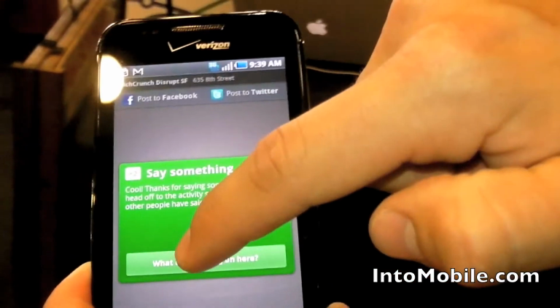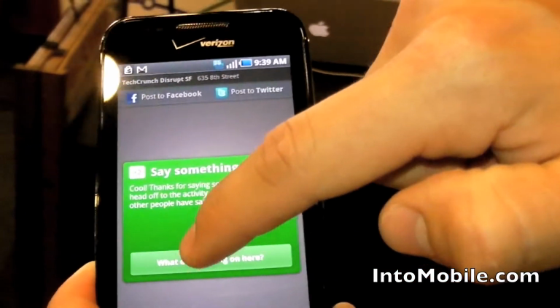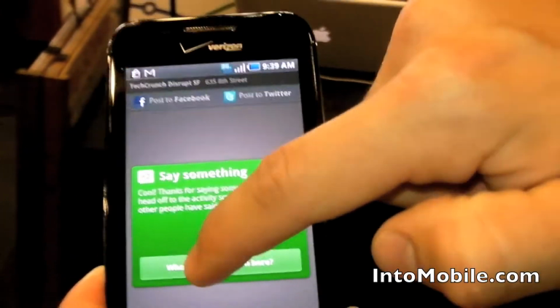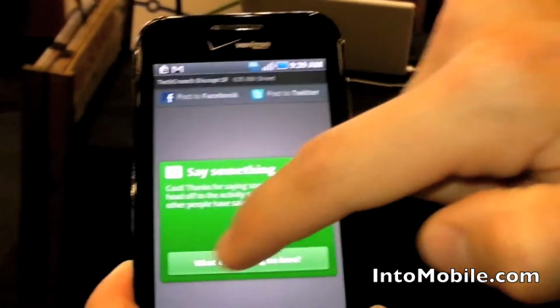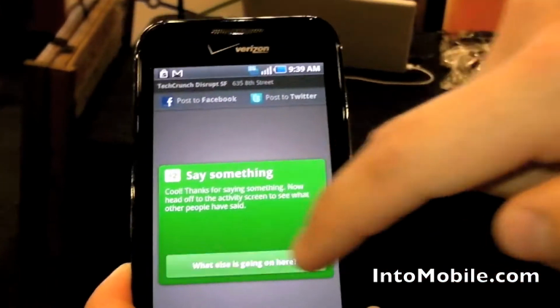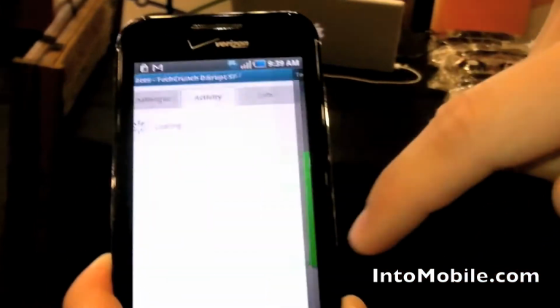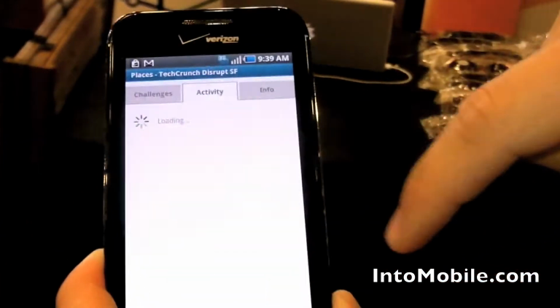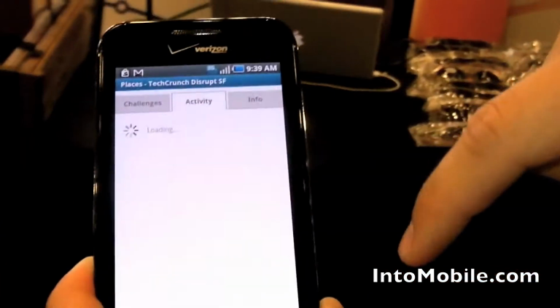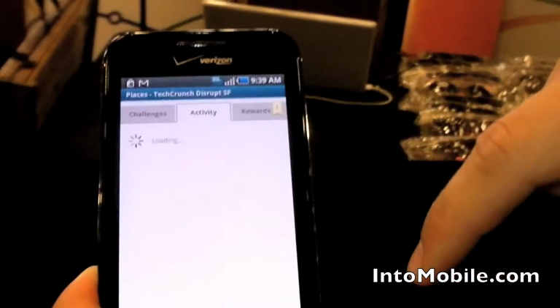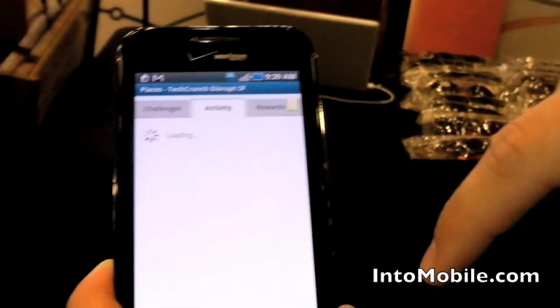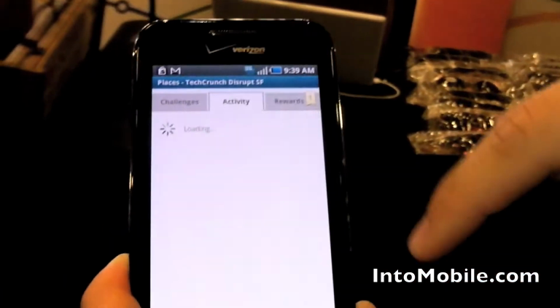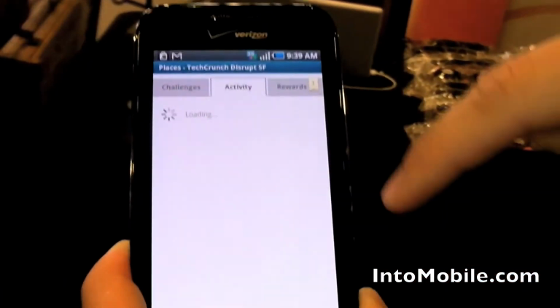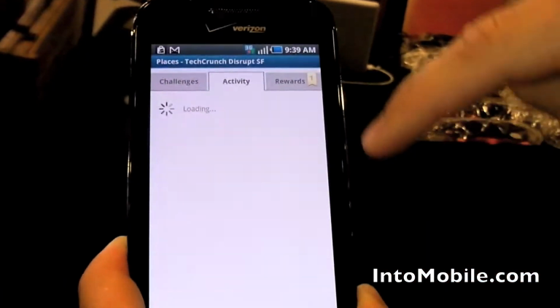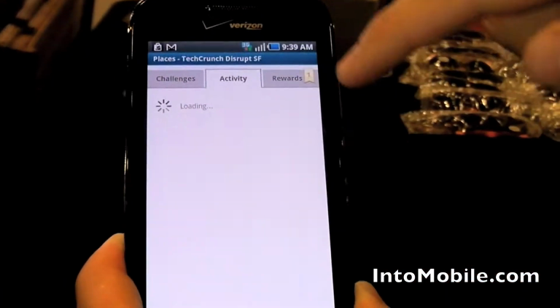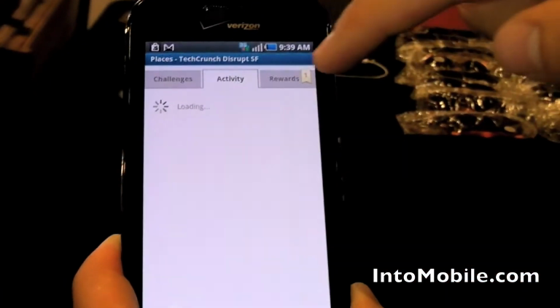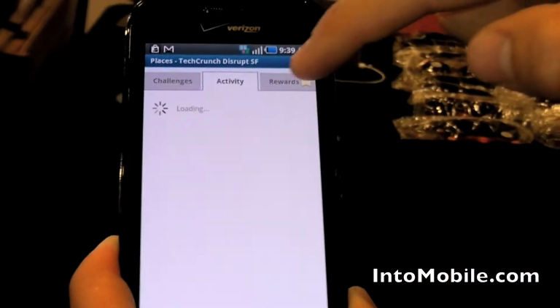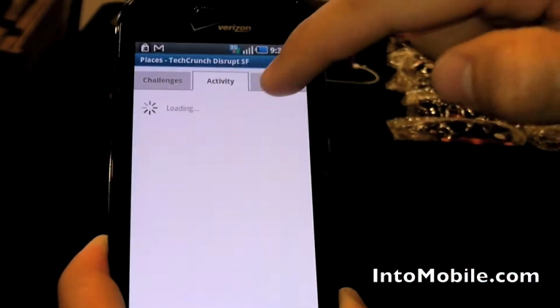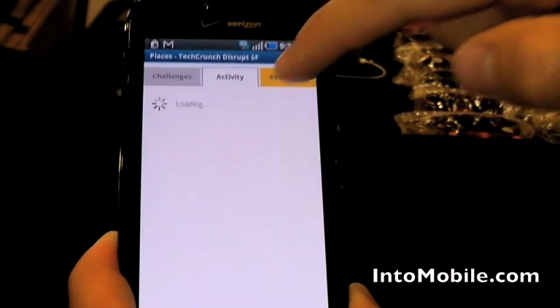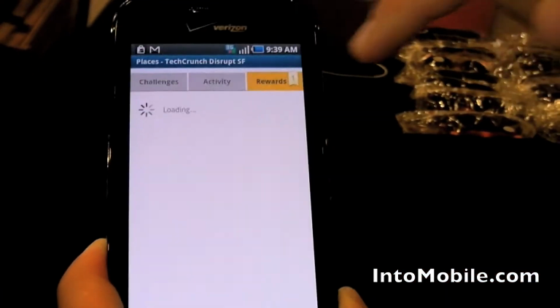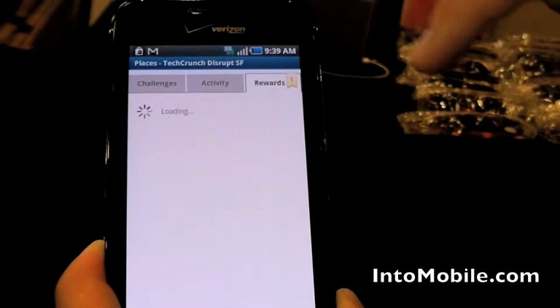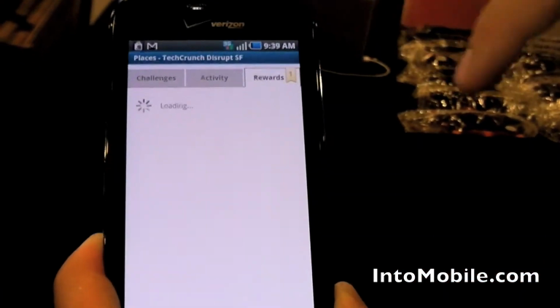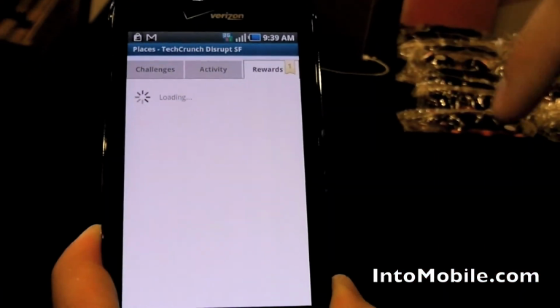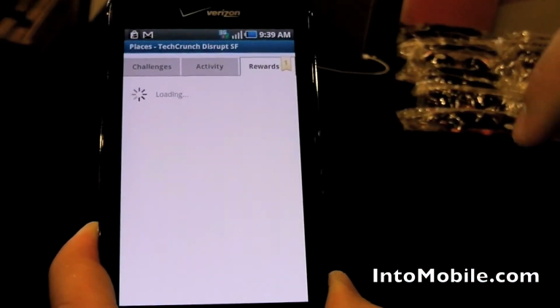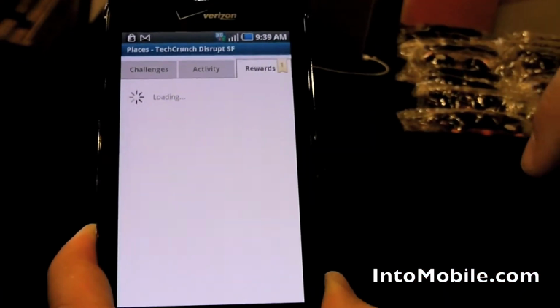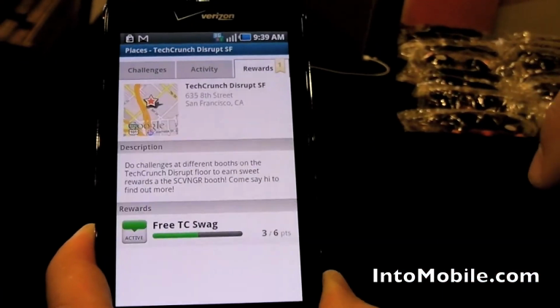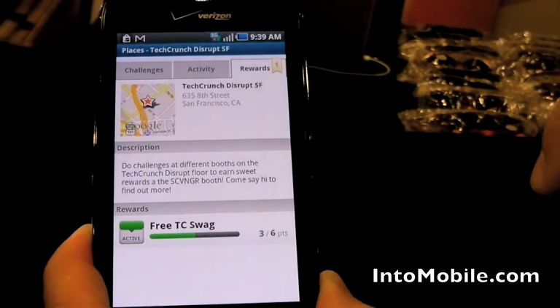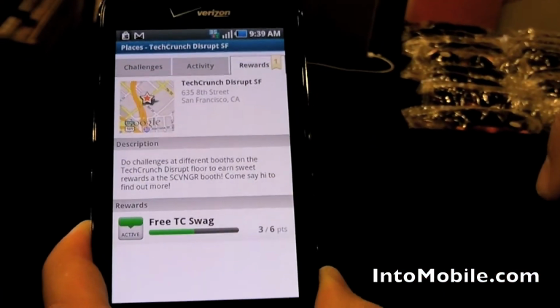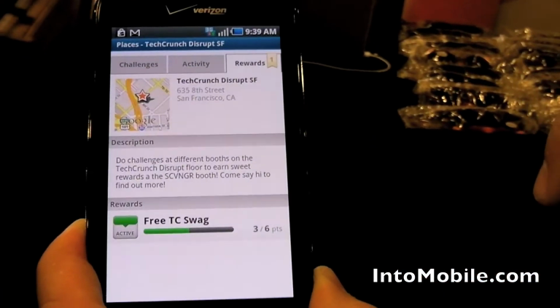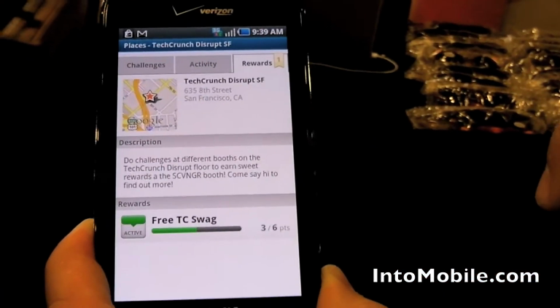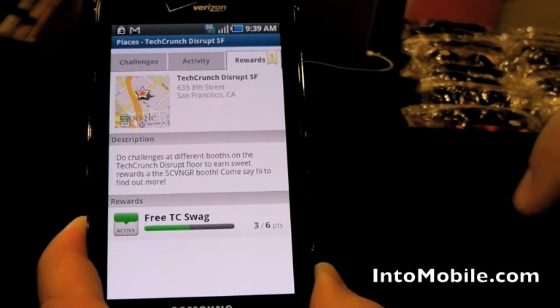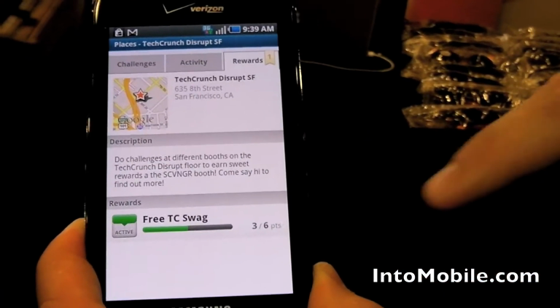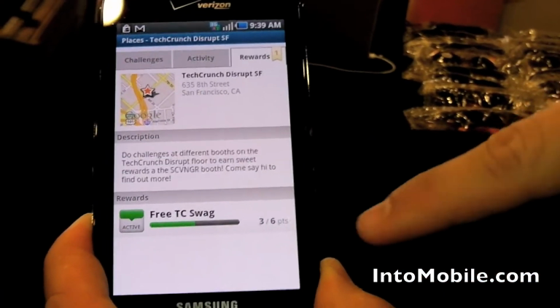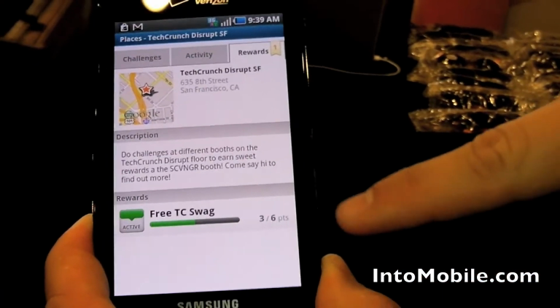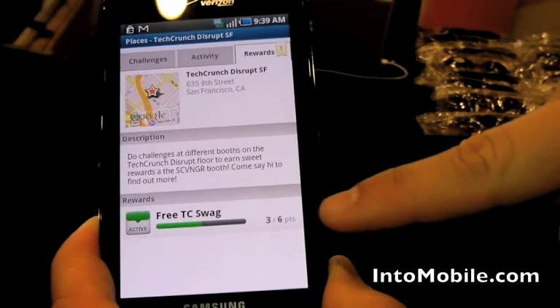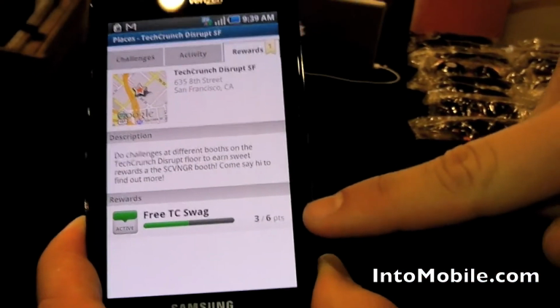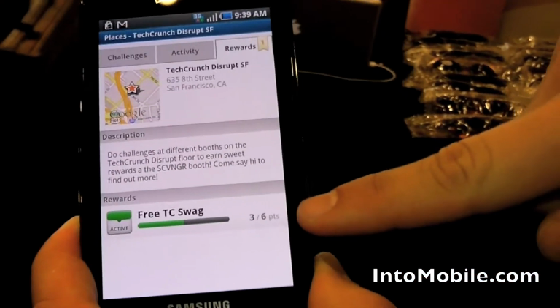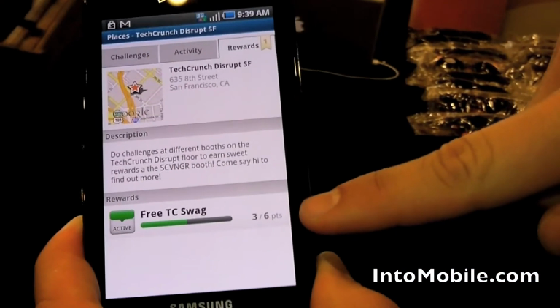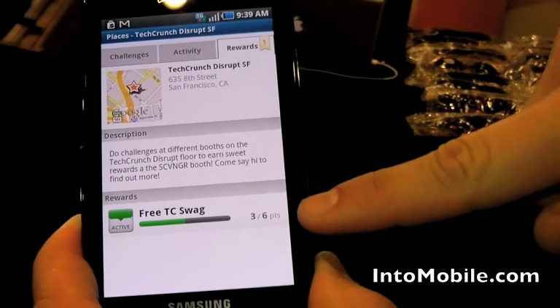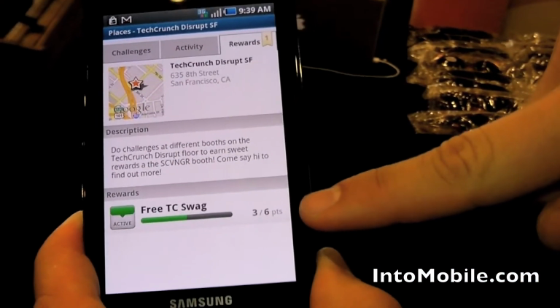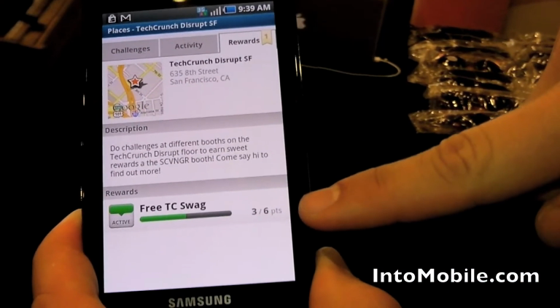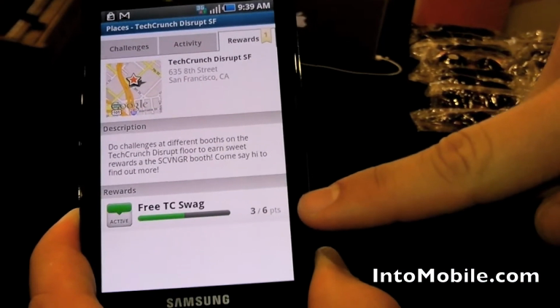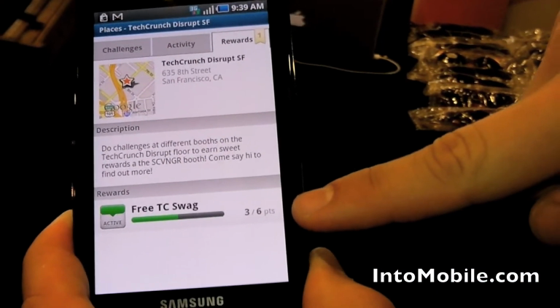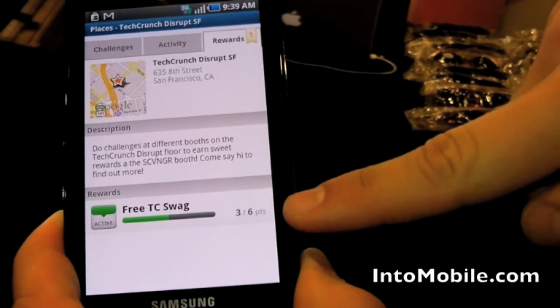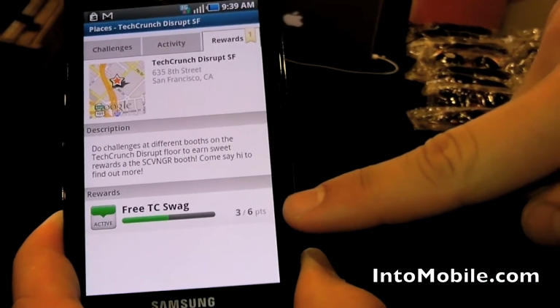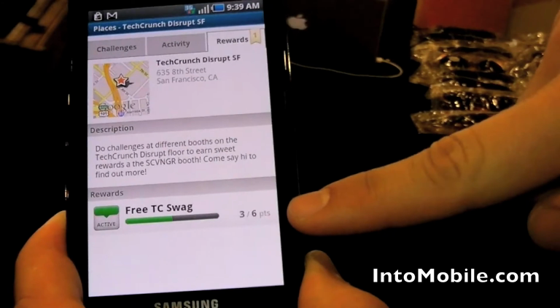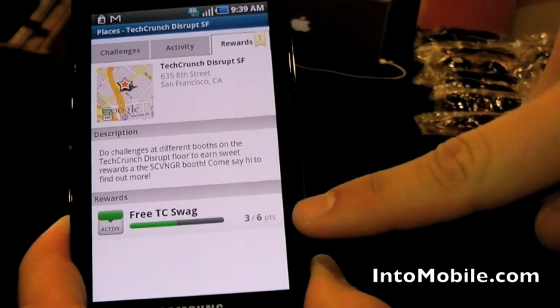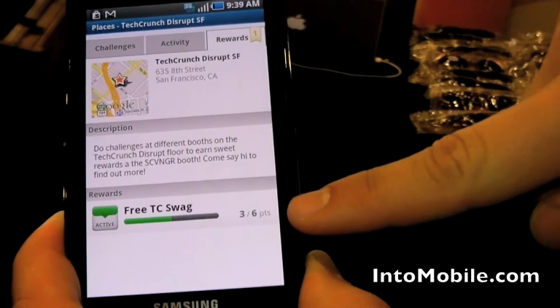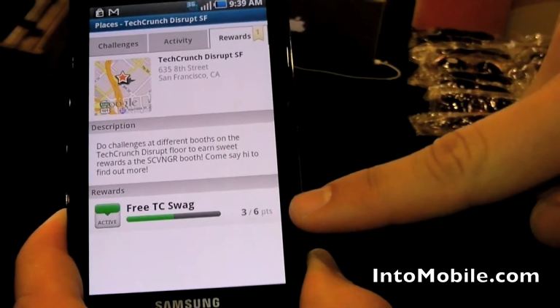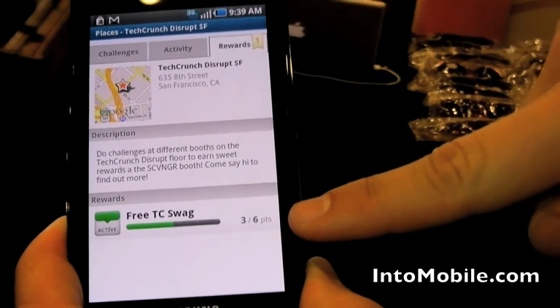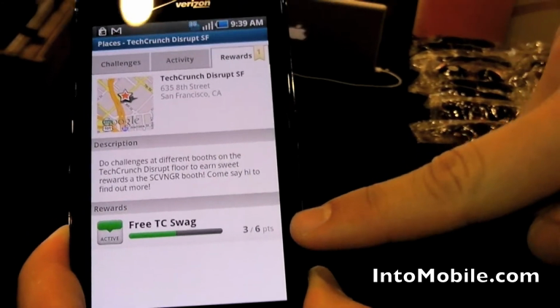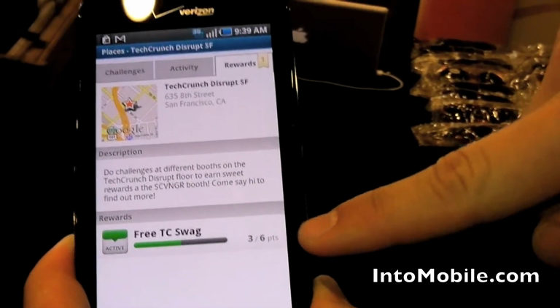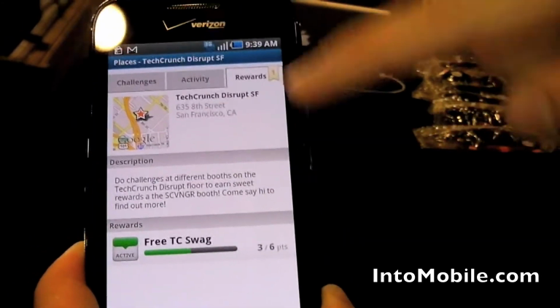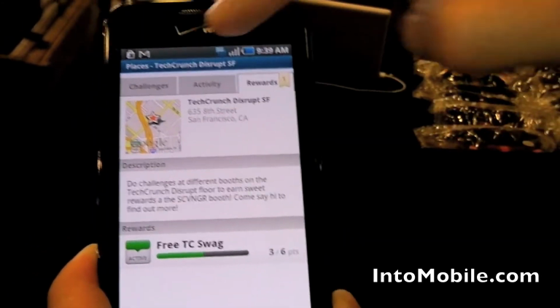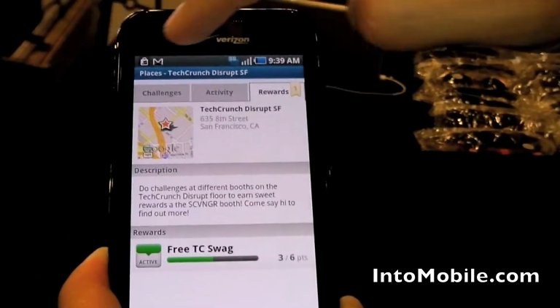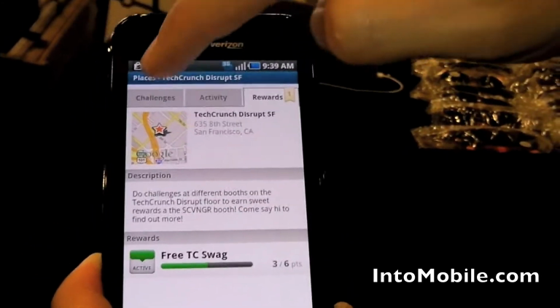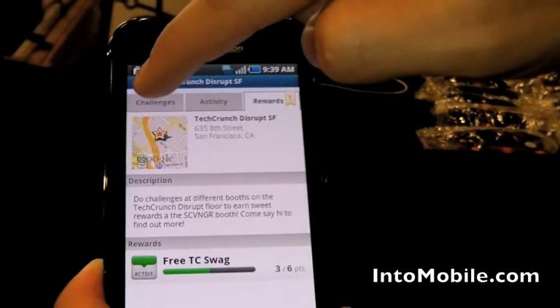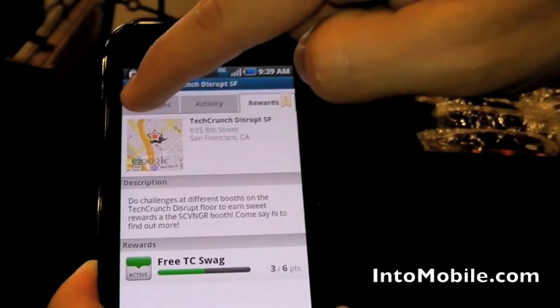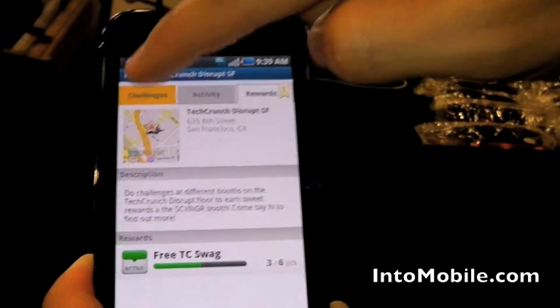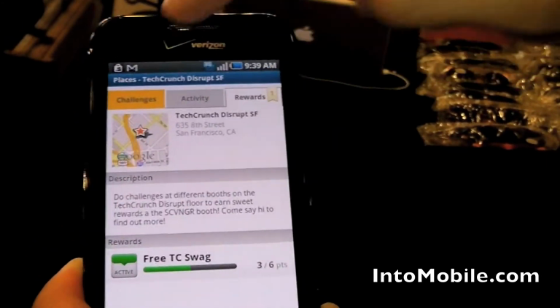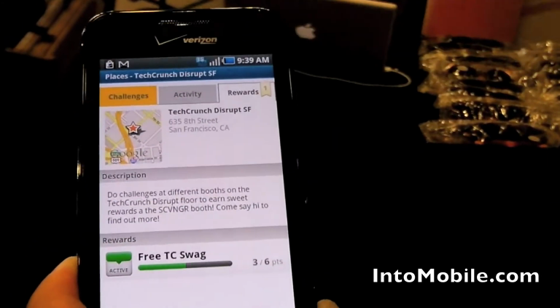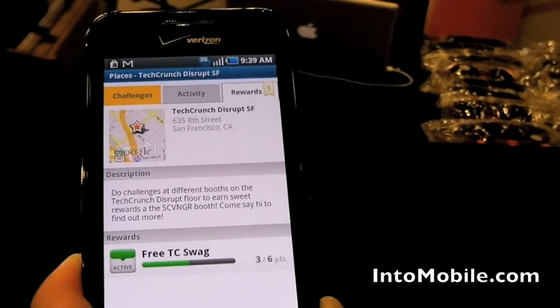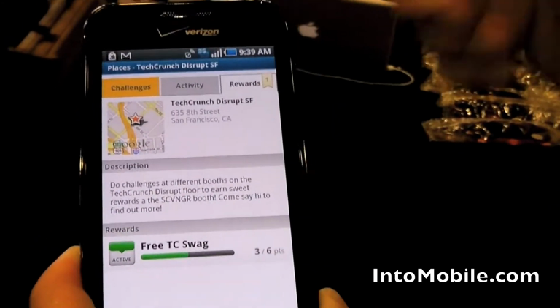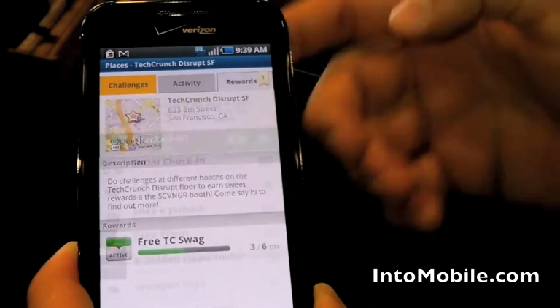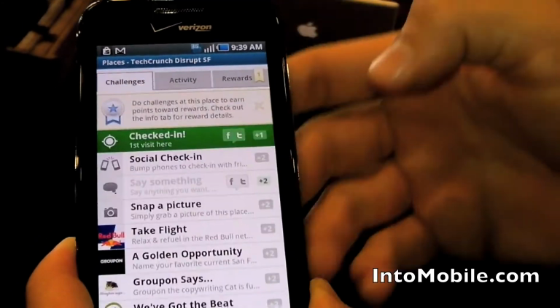If we don't want to post, we can see what else is going on. Now you can see under rewards we have three out of six points, so we need to get three more points. Let's grab three more points.